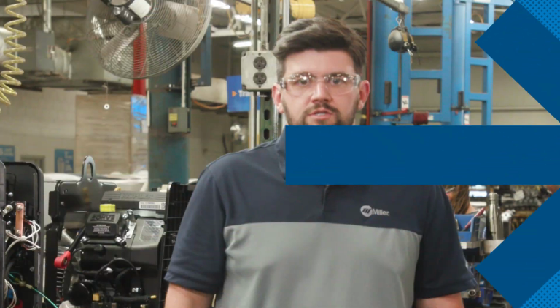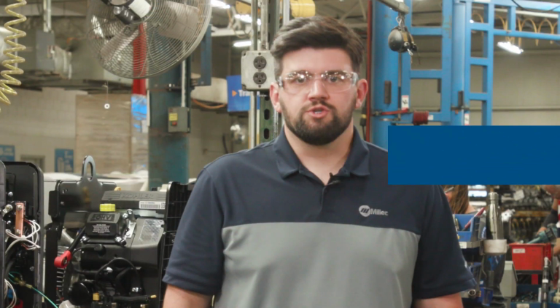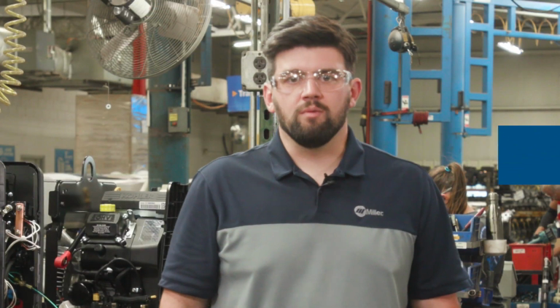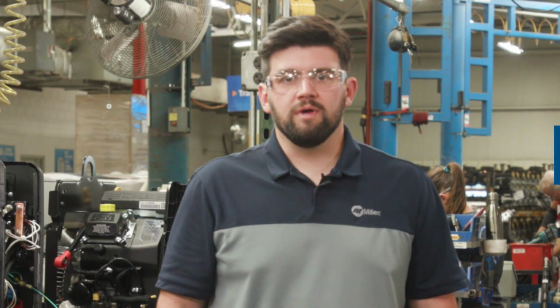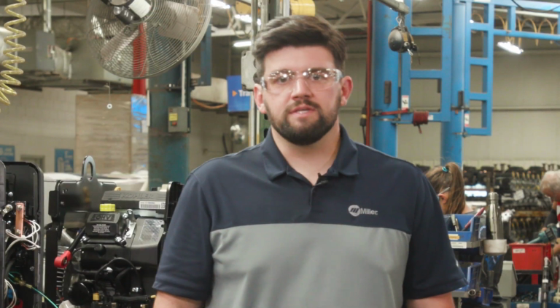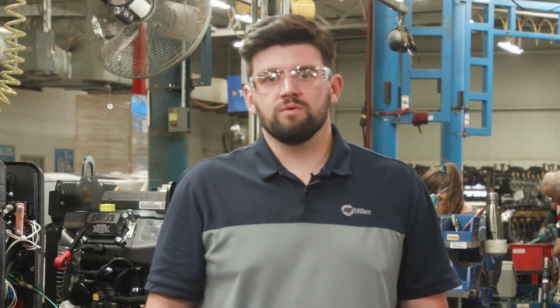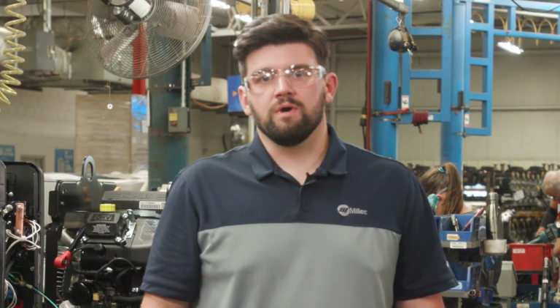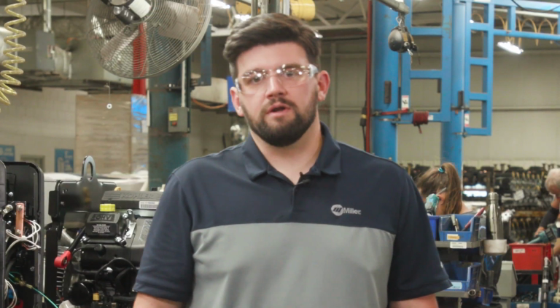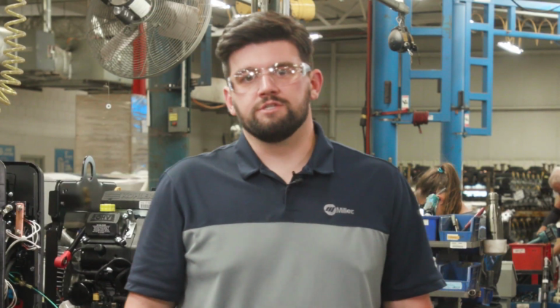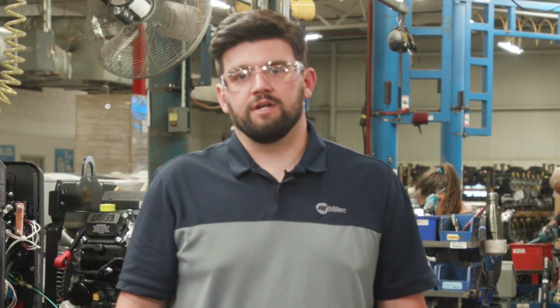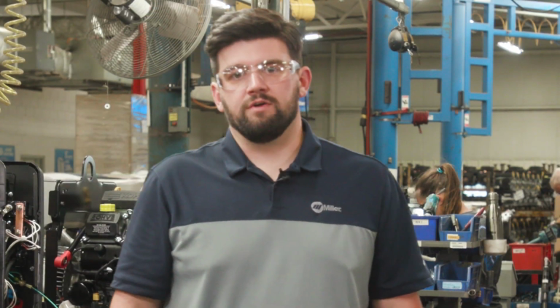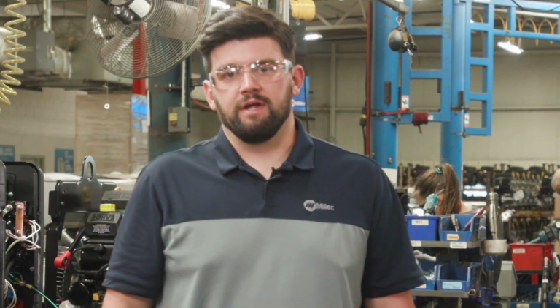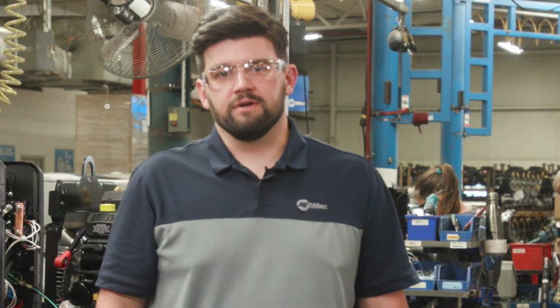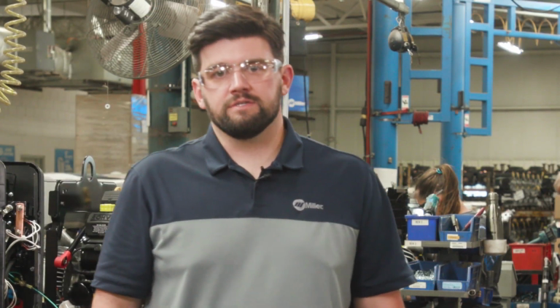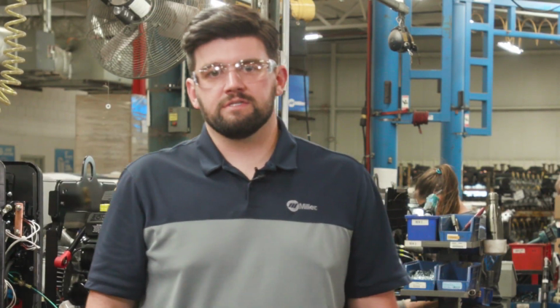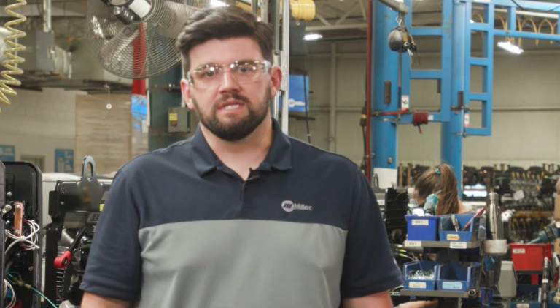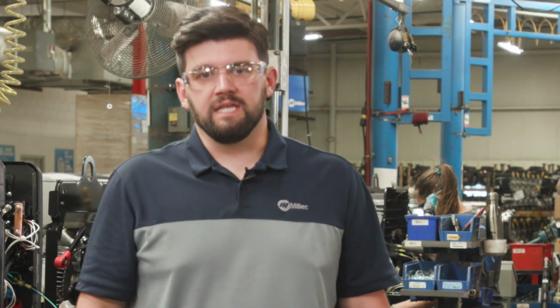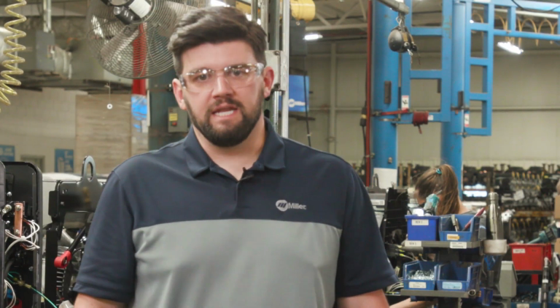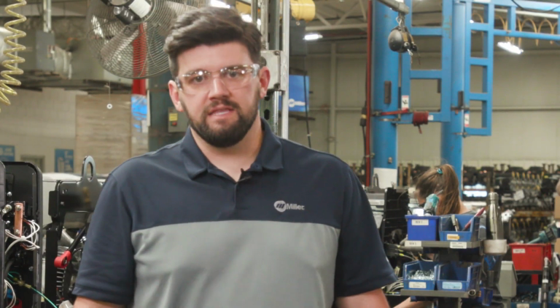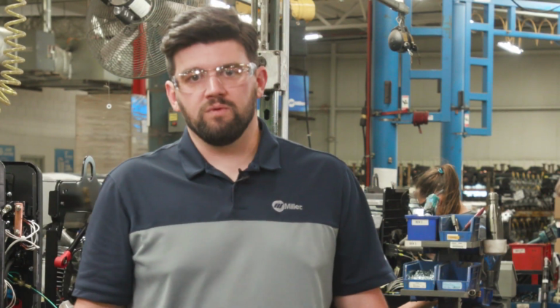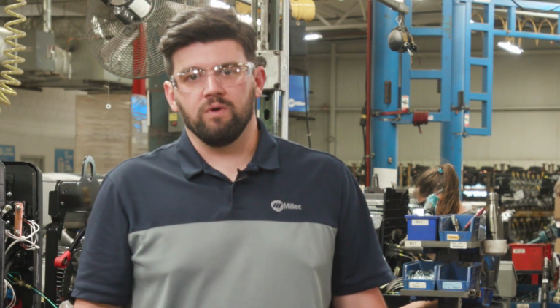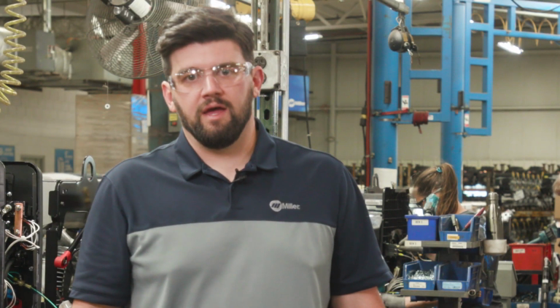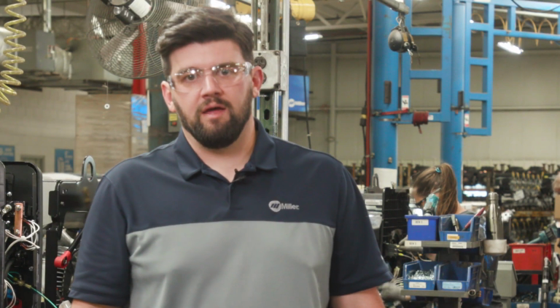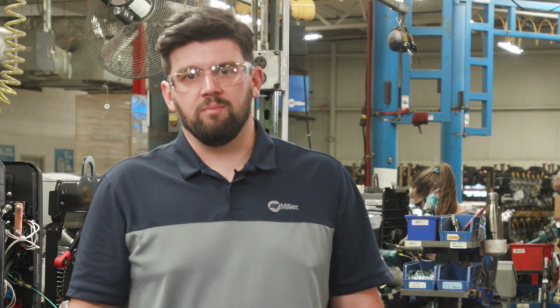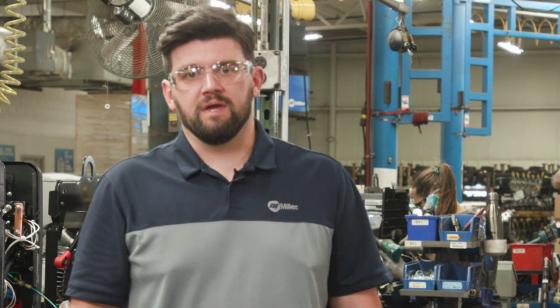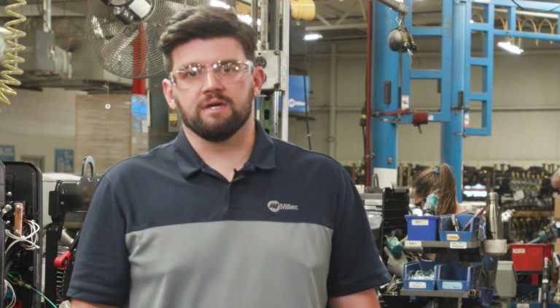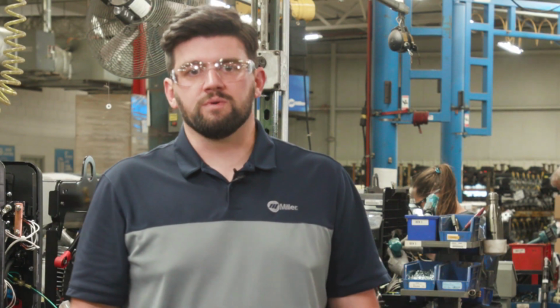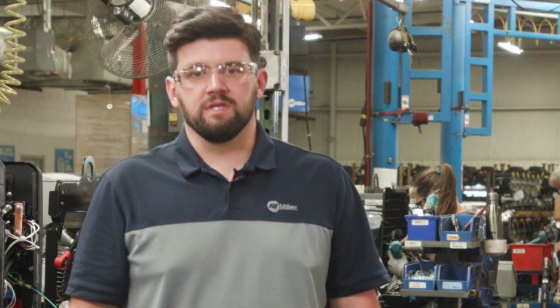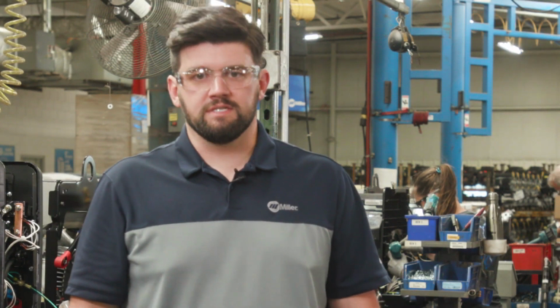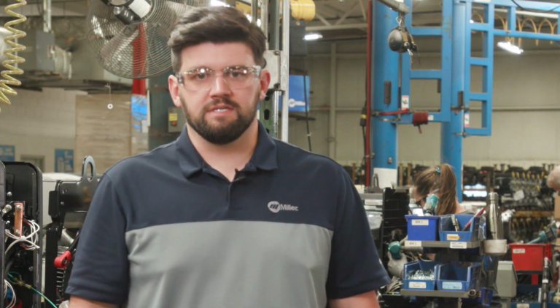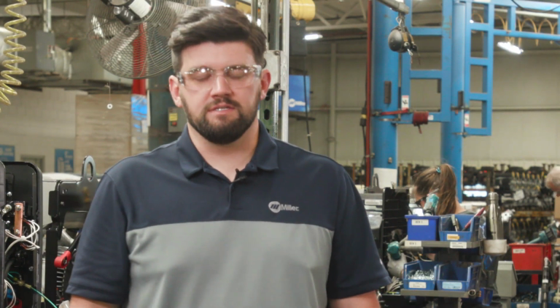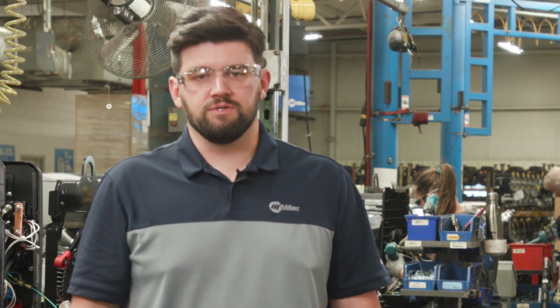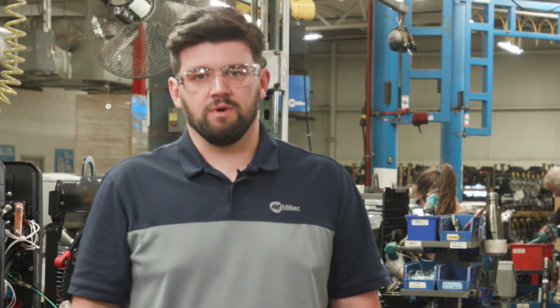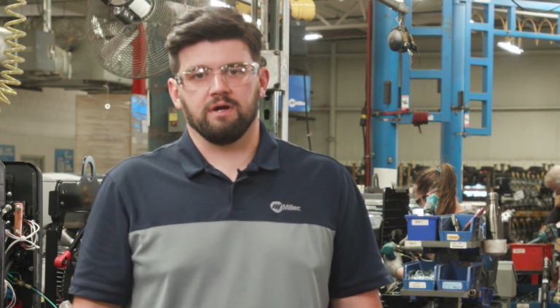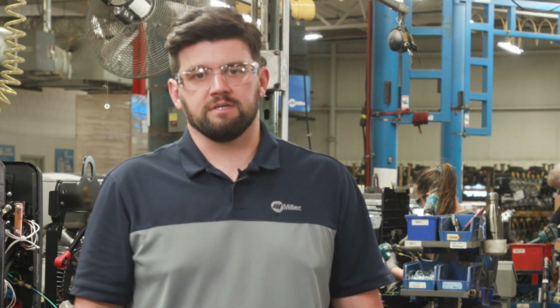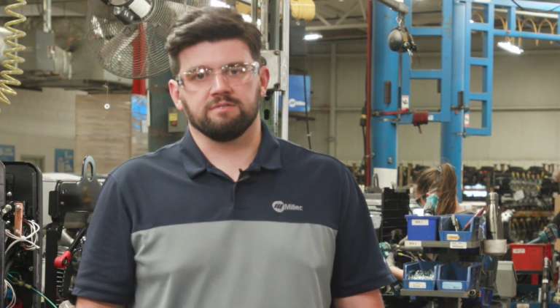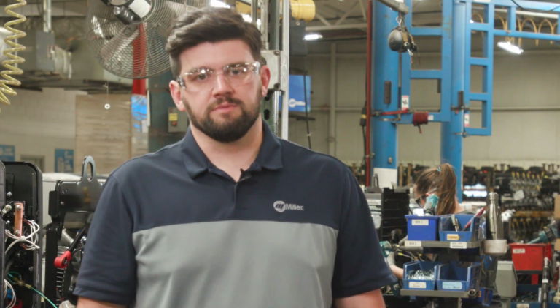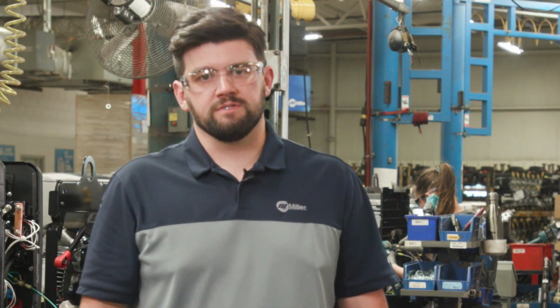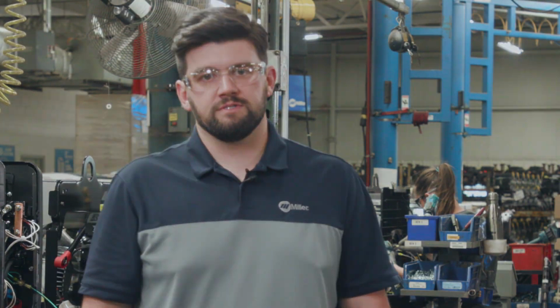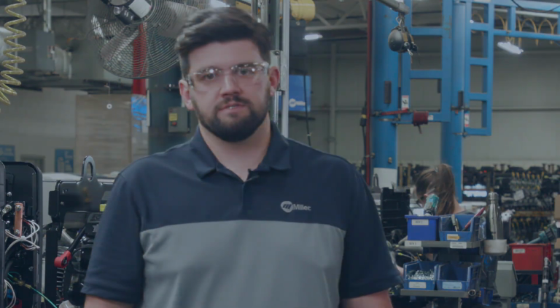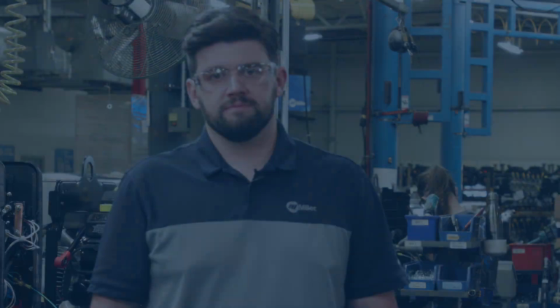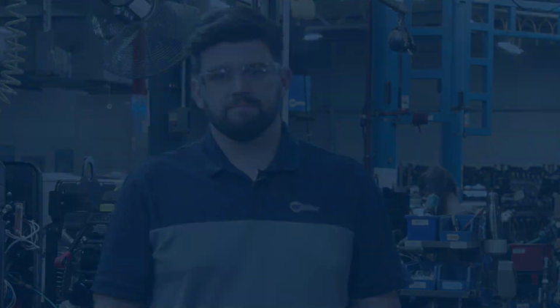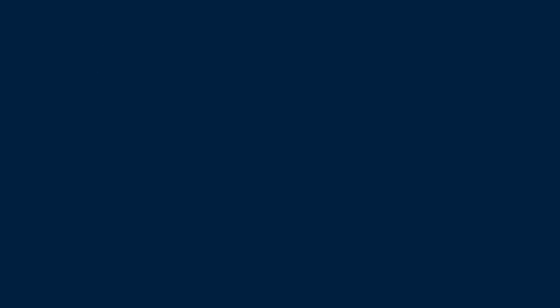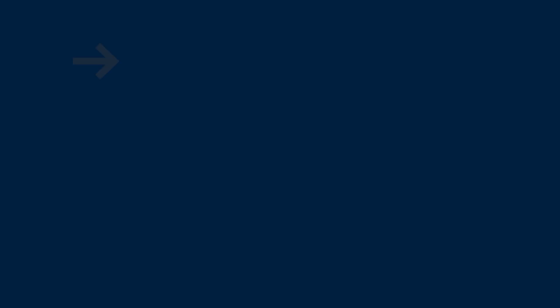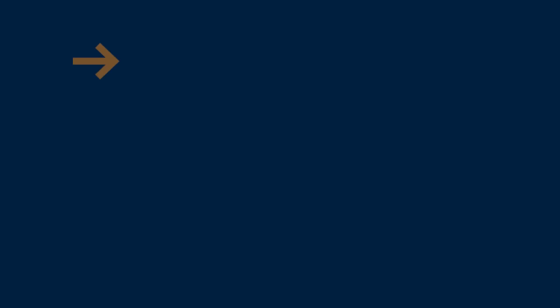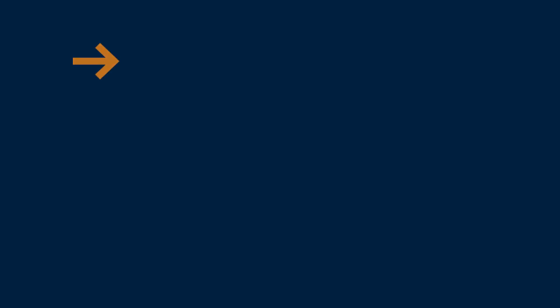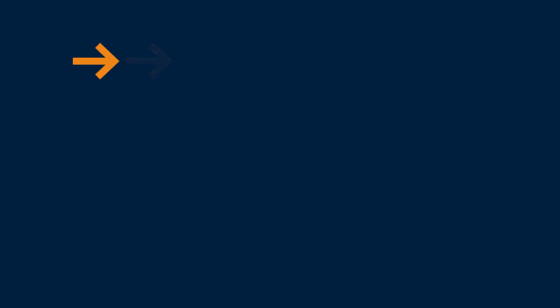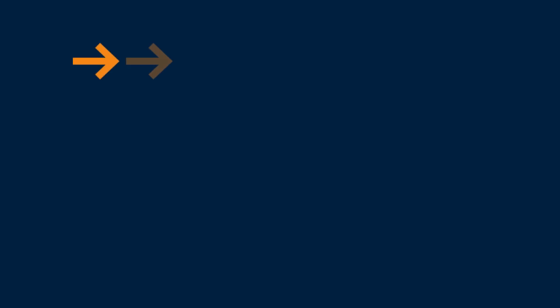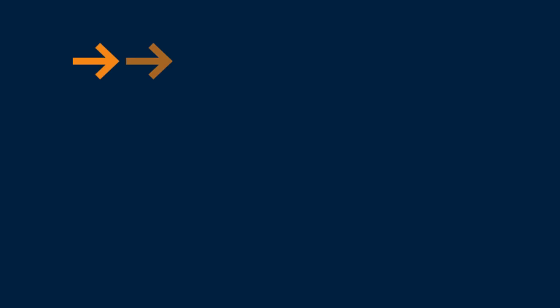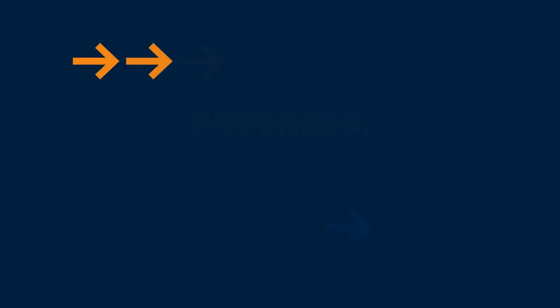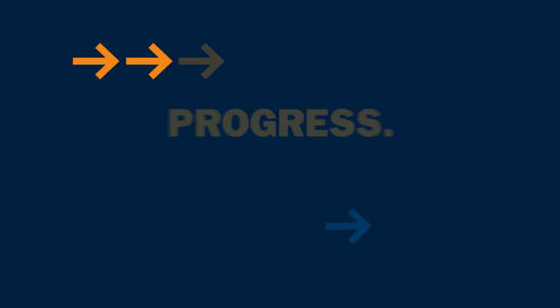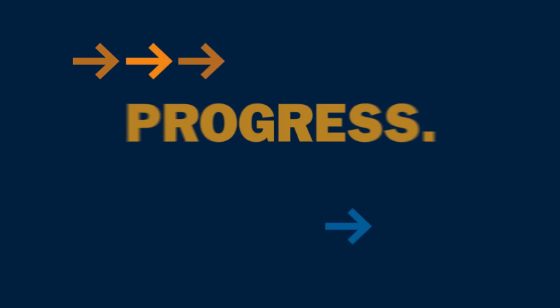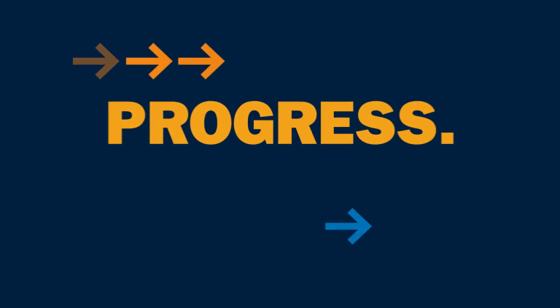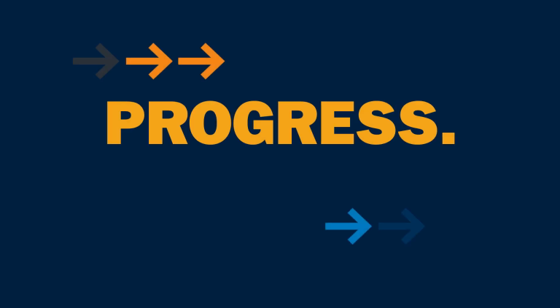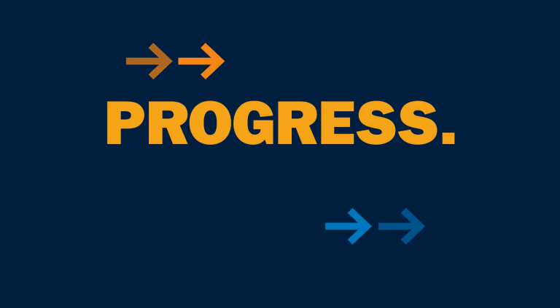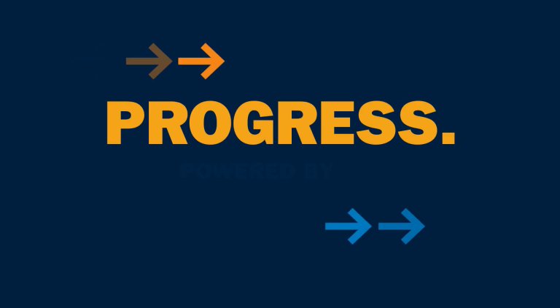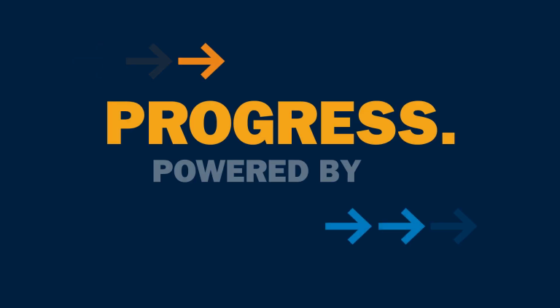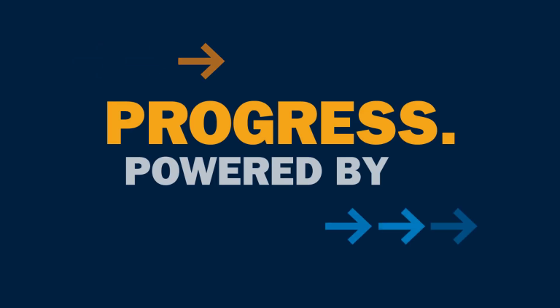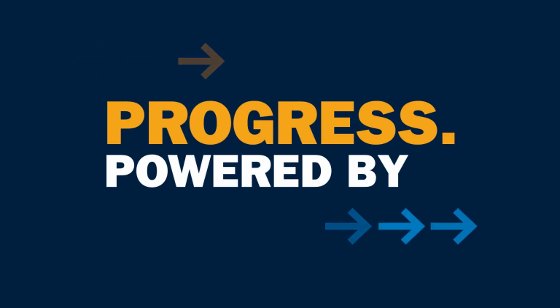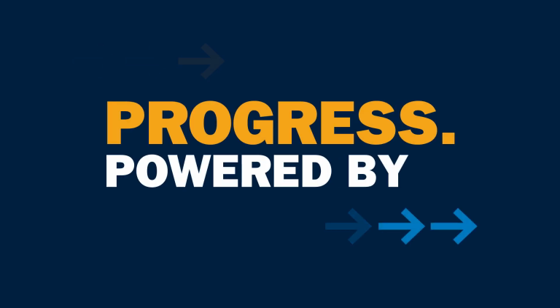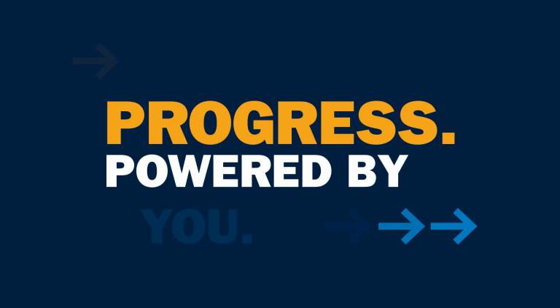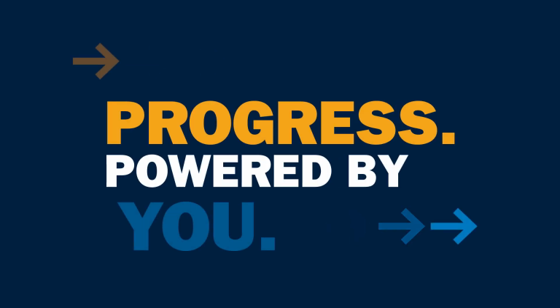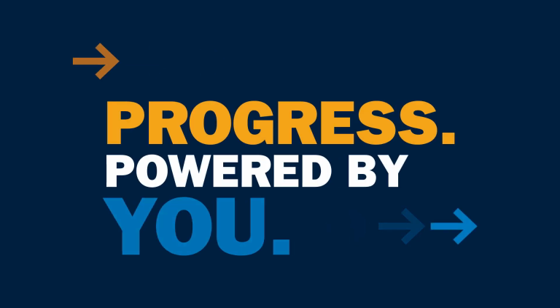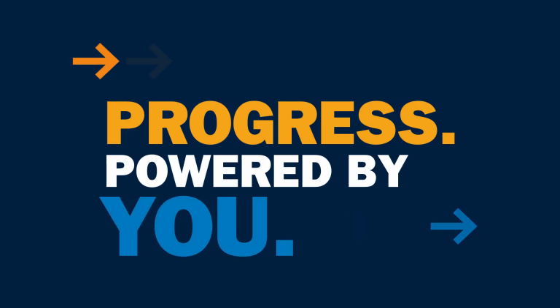Trailblazer Welder Generators — leading the way because we listen to our customers. Making progress, powered by you.